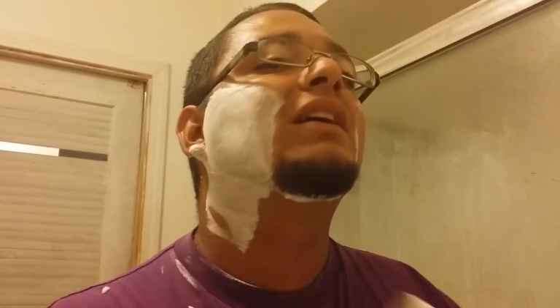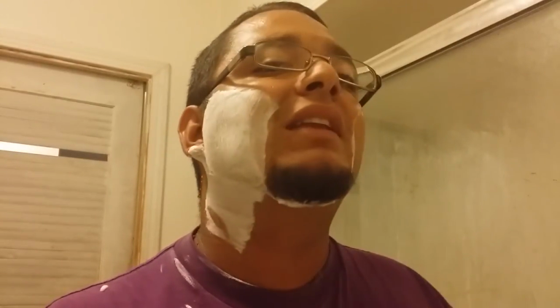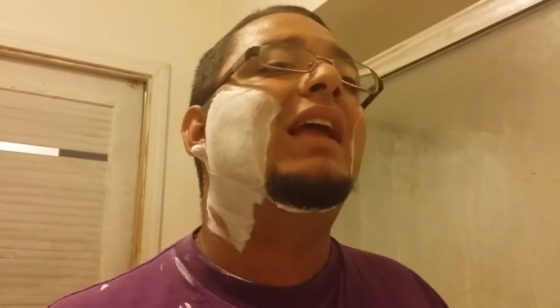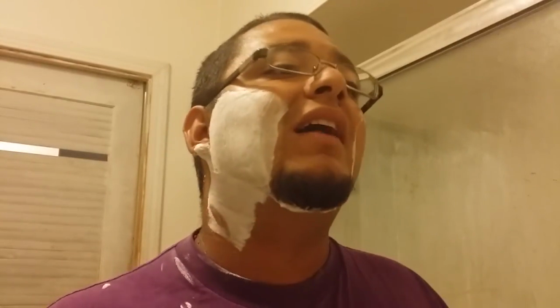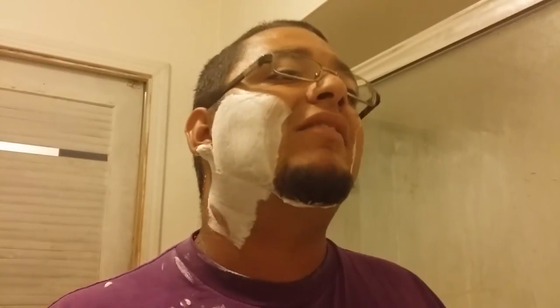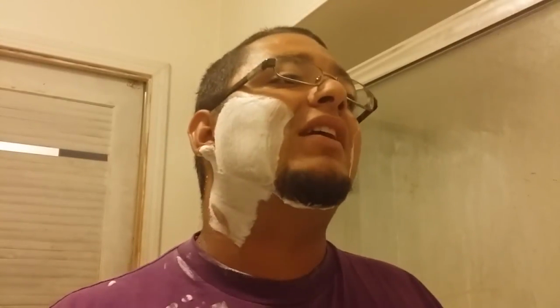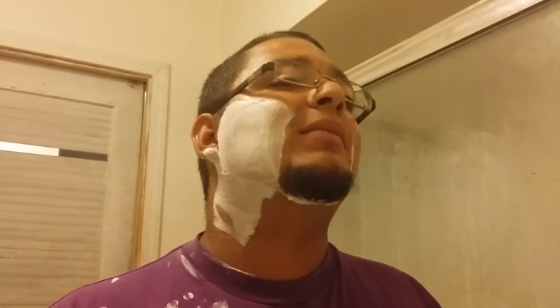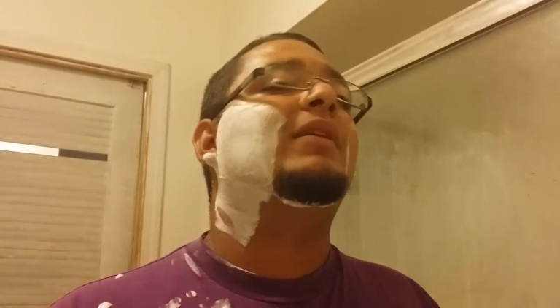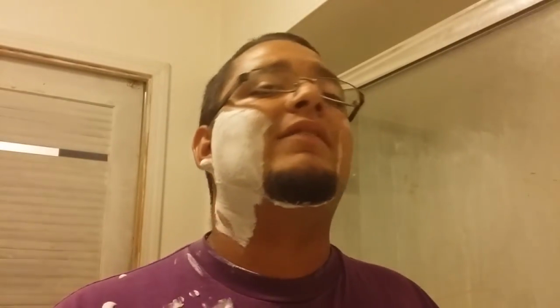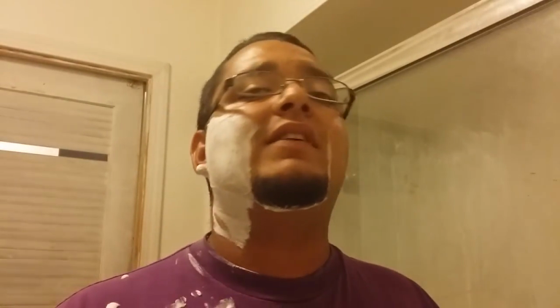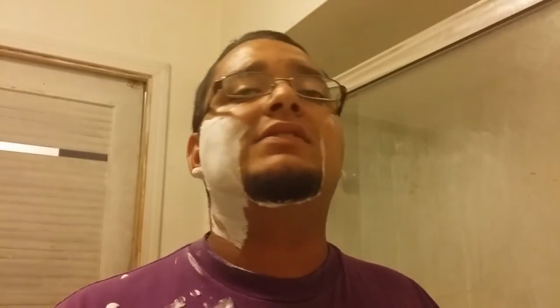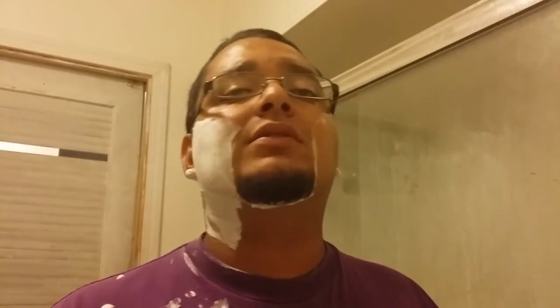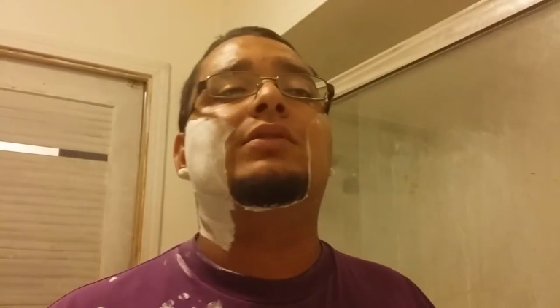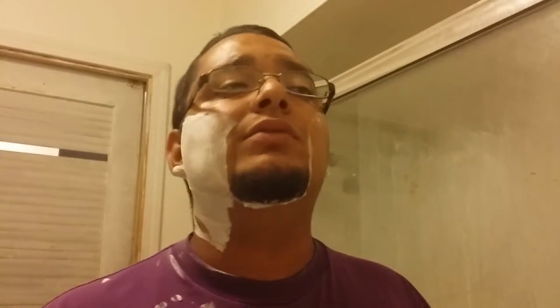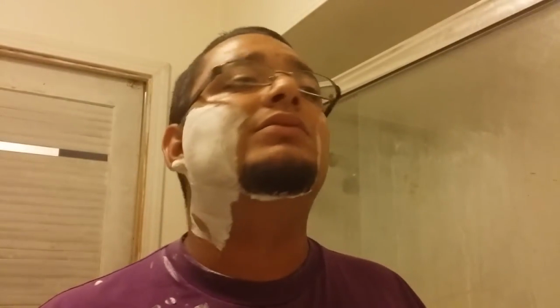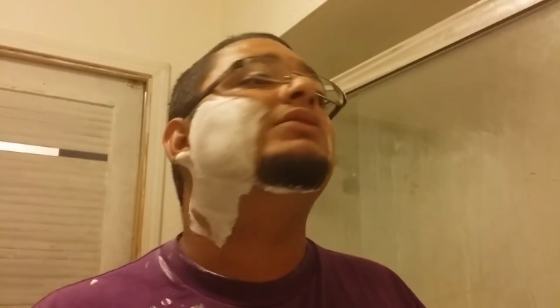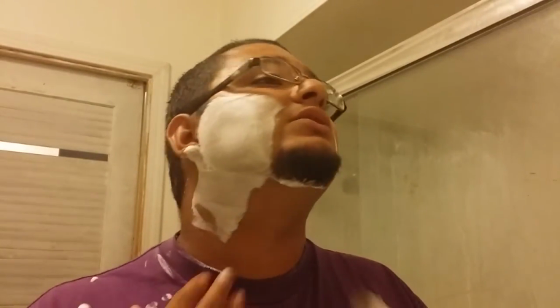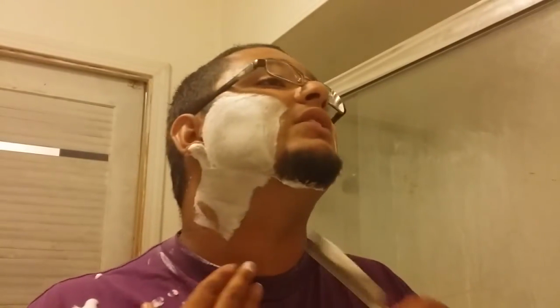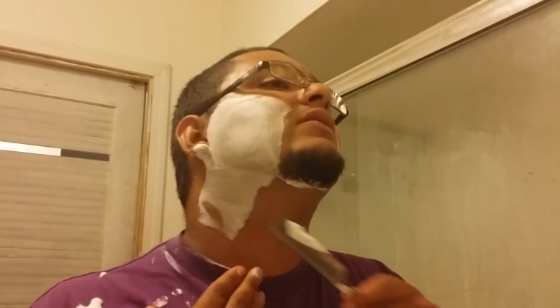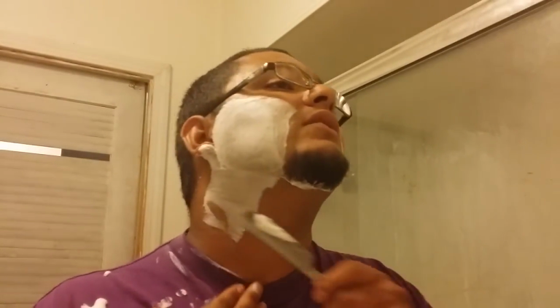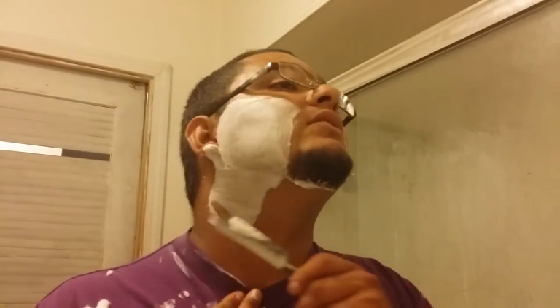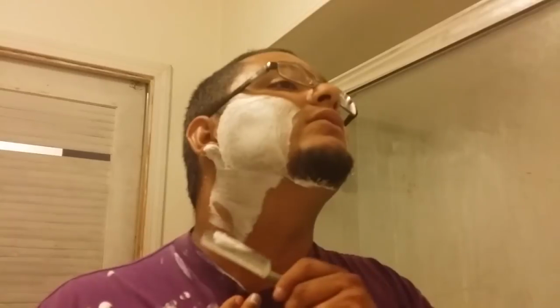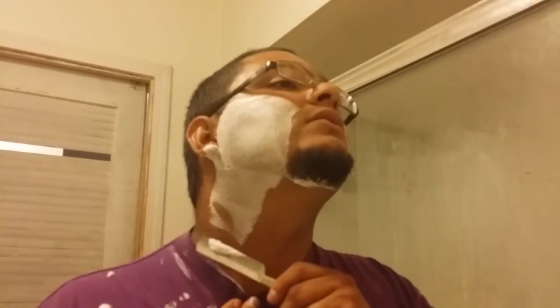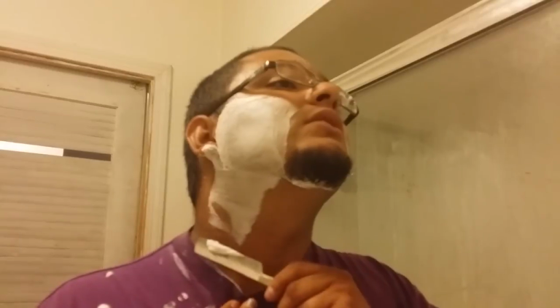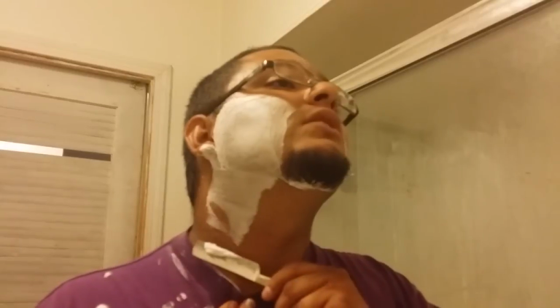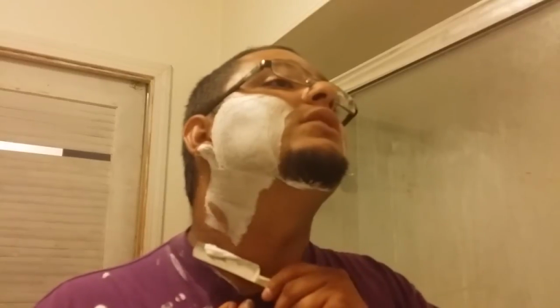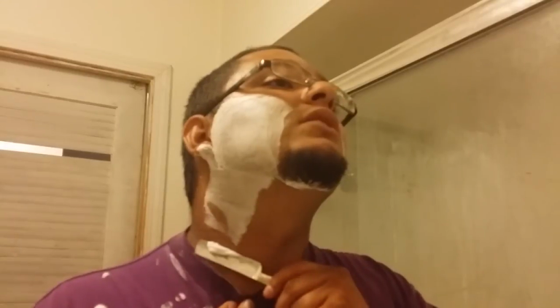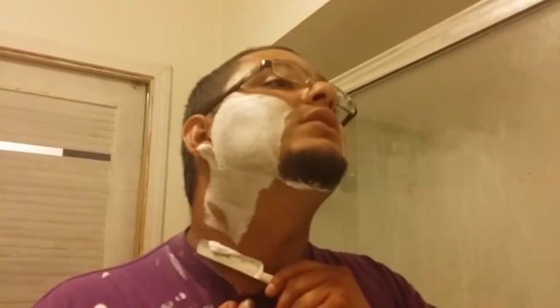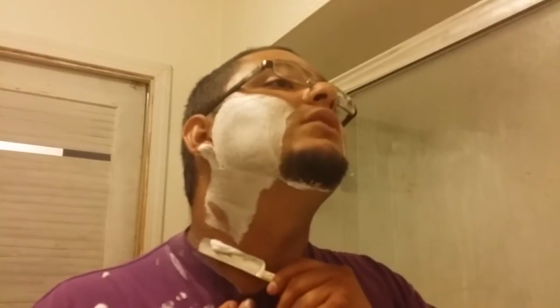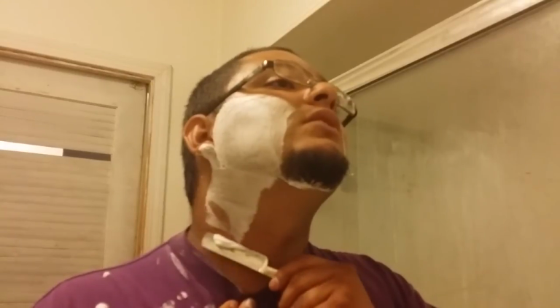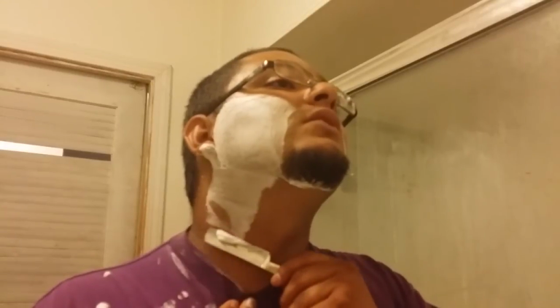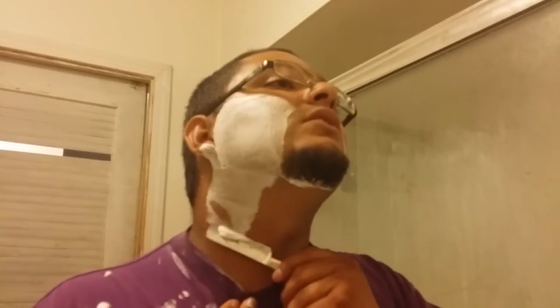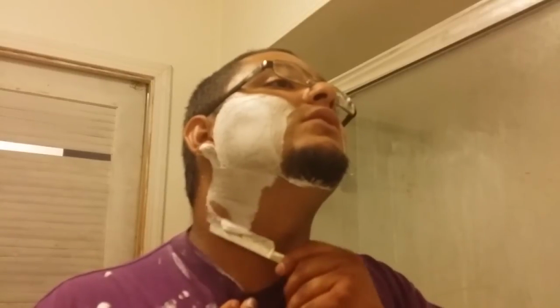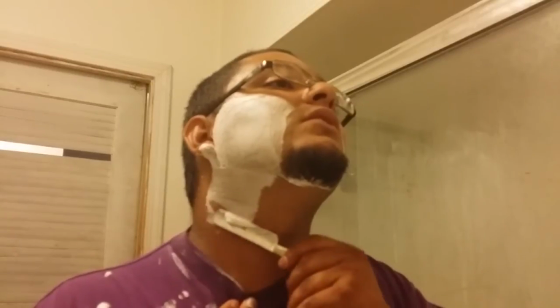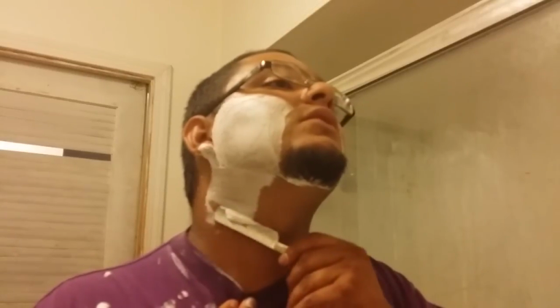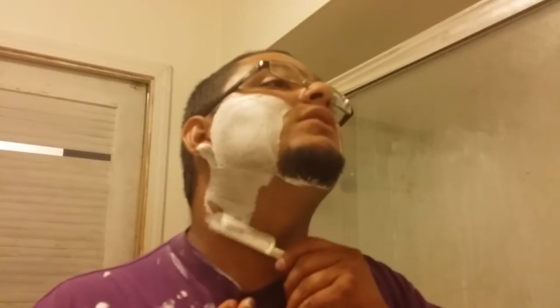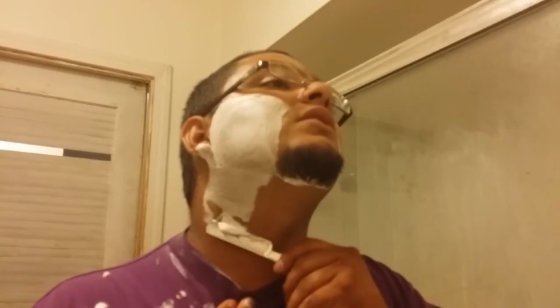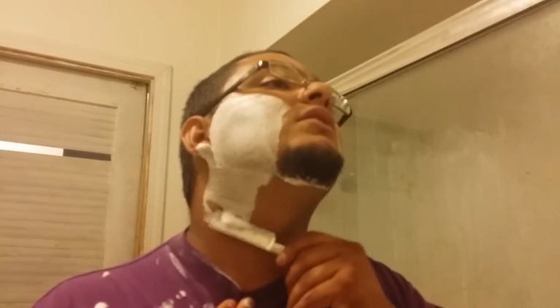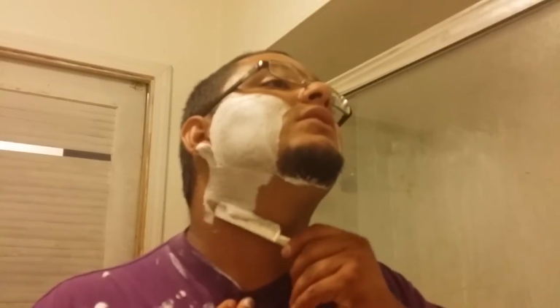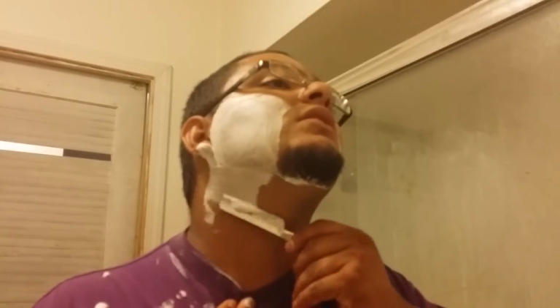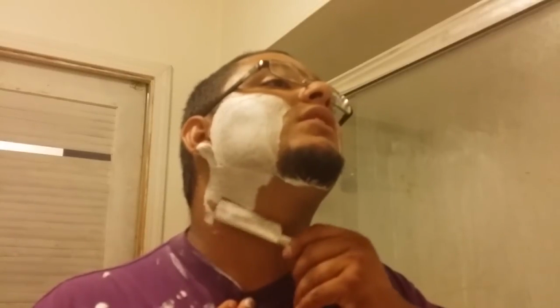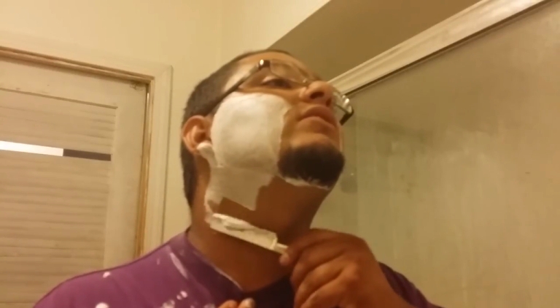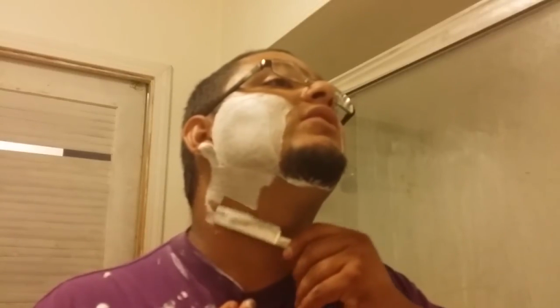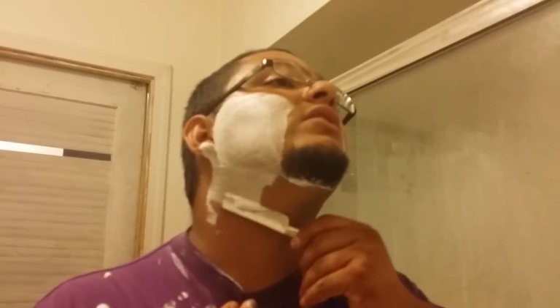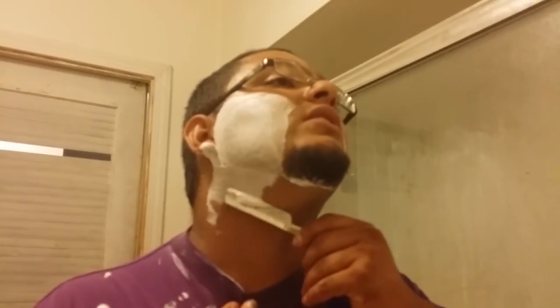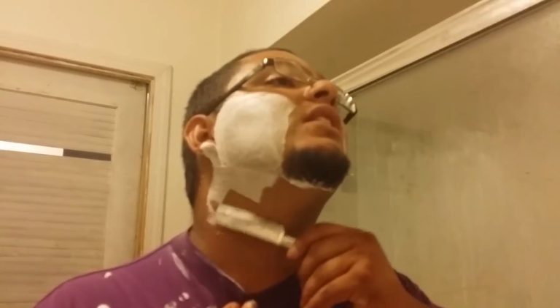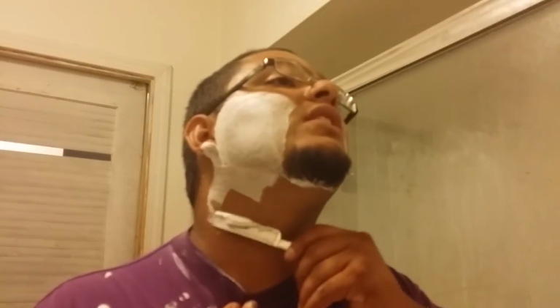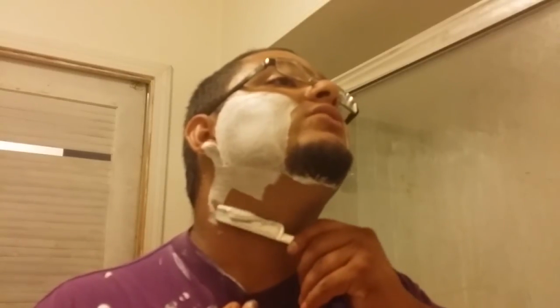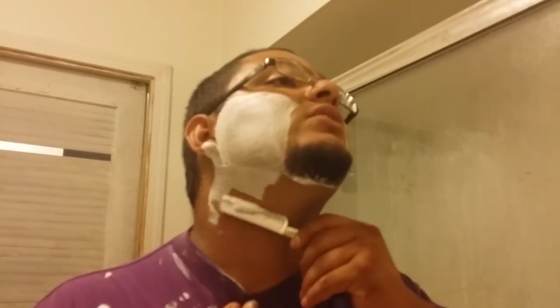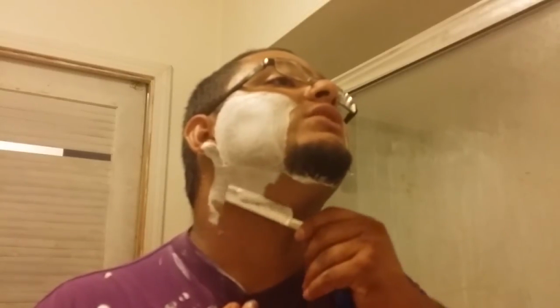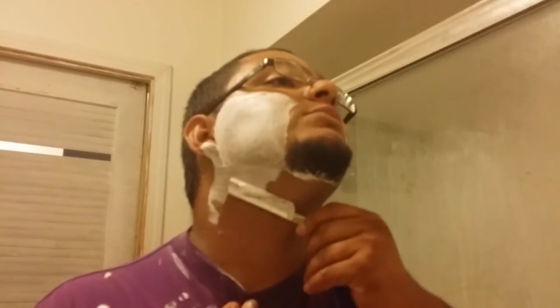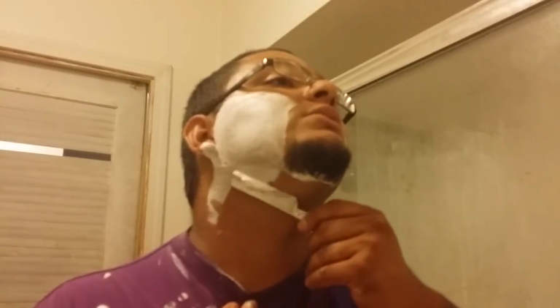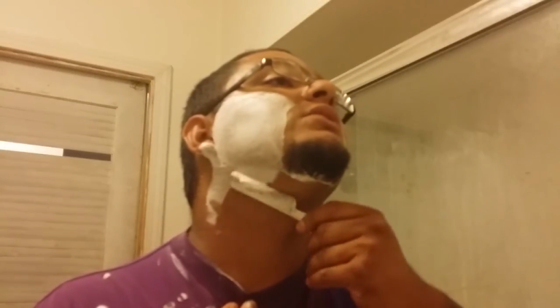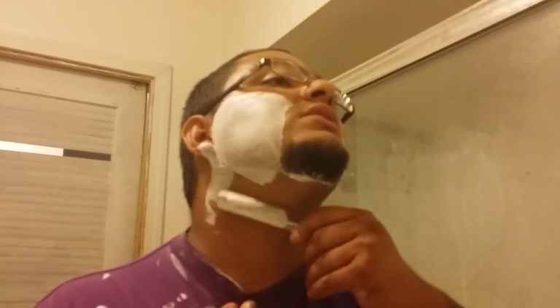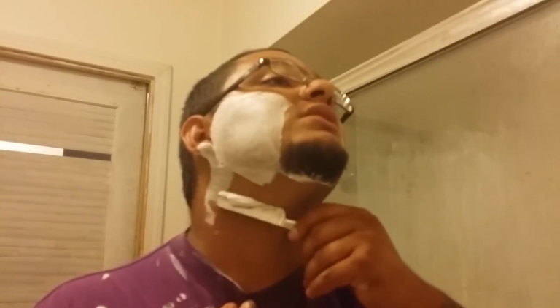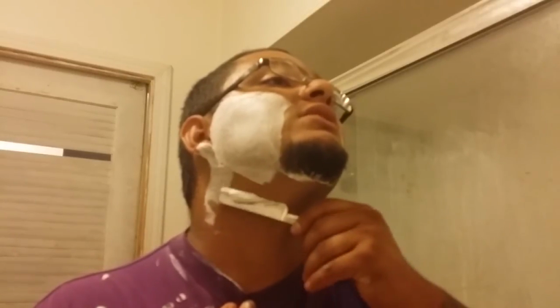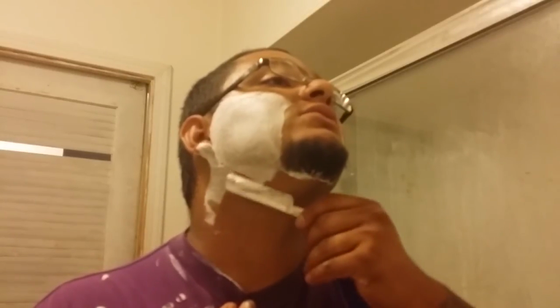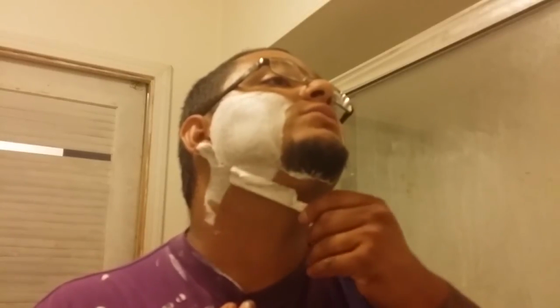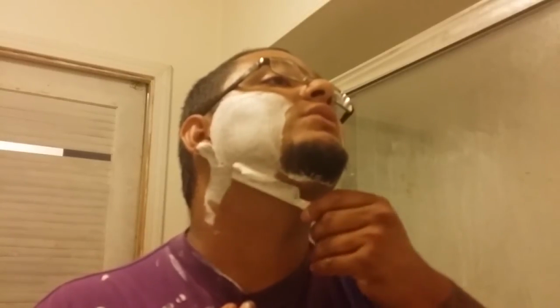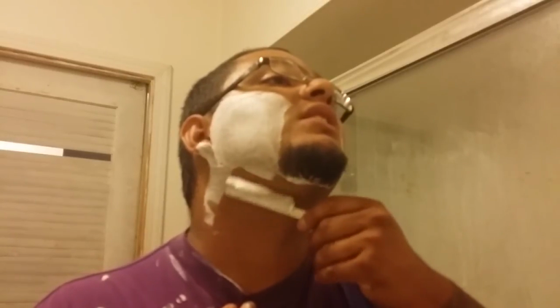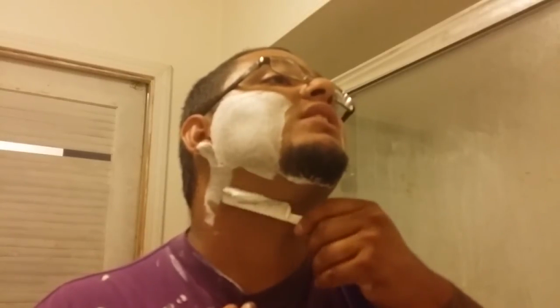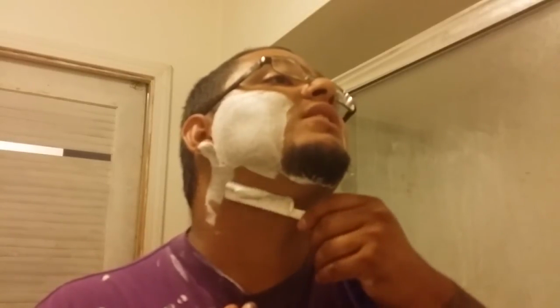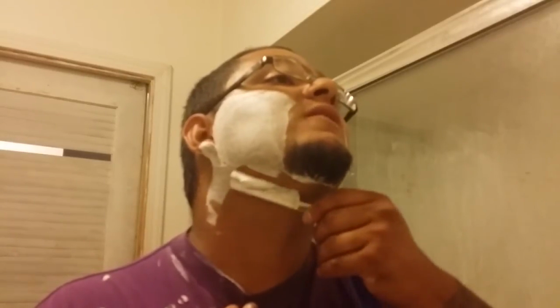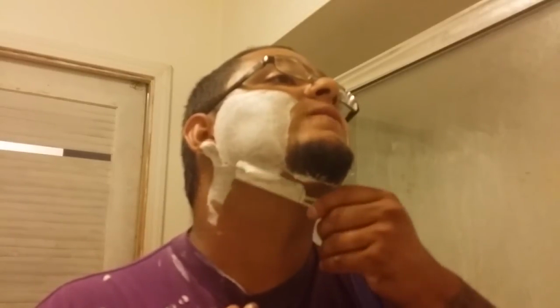Now I've gotten my face so used to shaving — every other day drives me nuts when I can't.